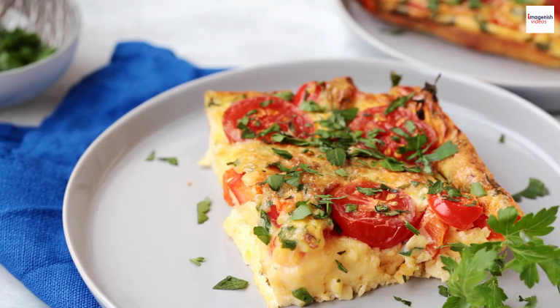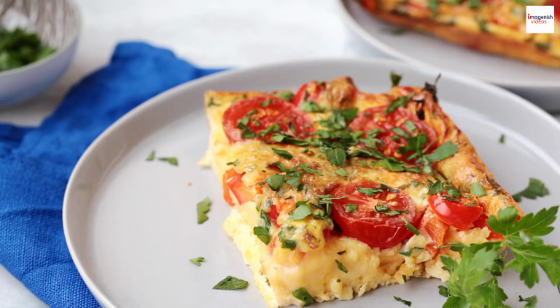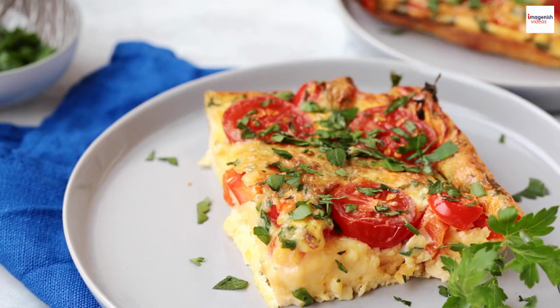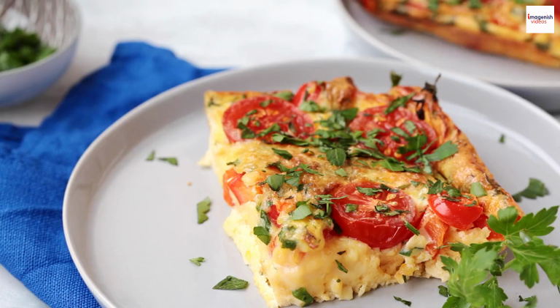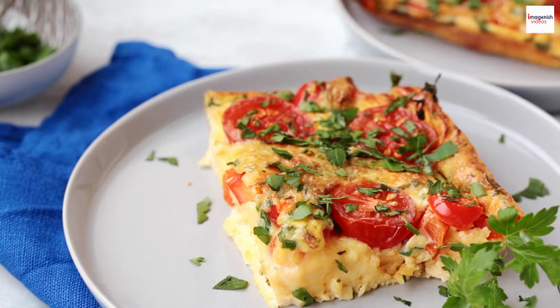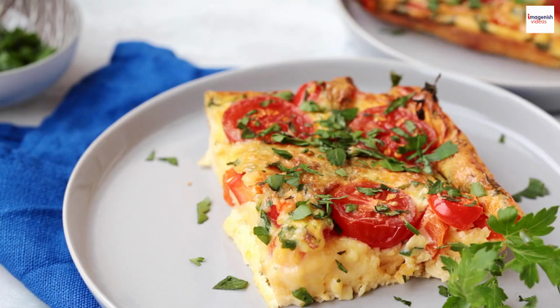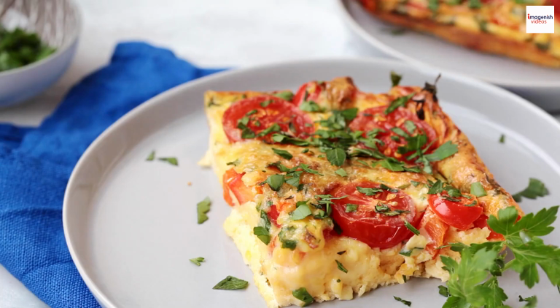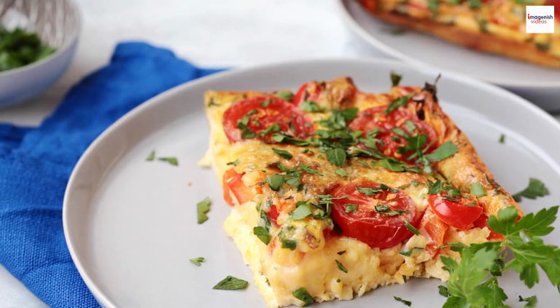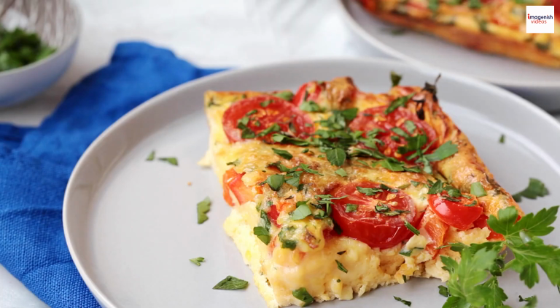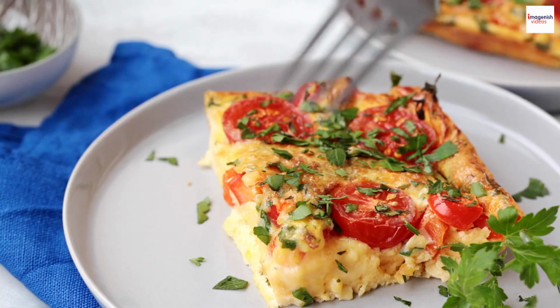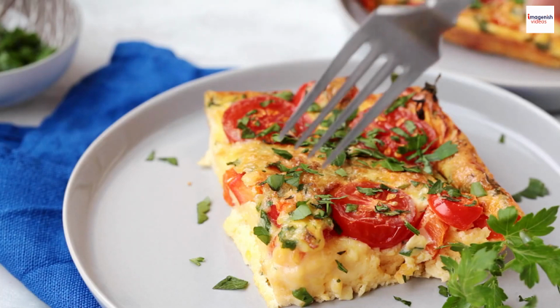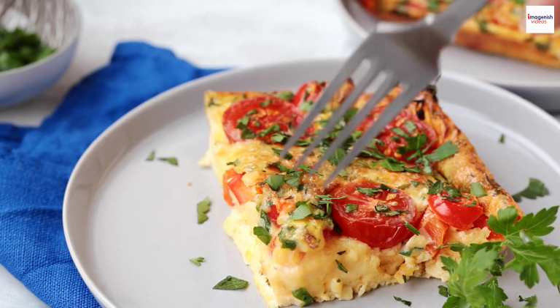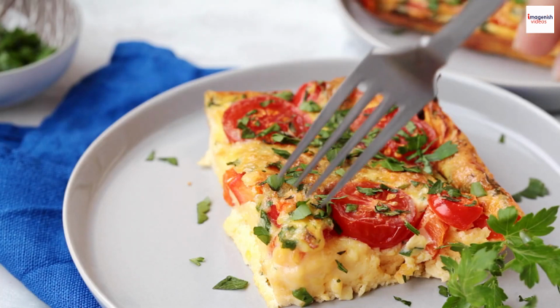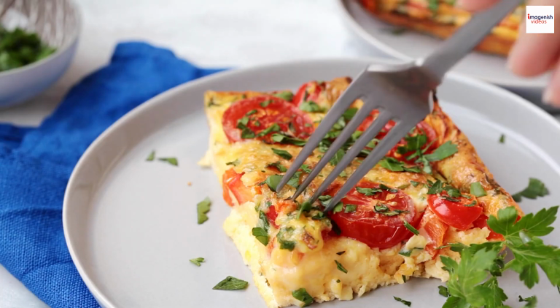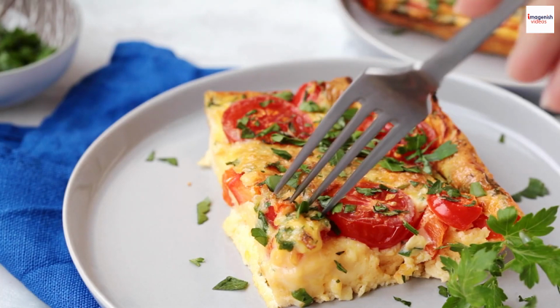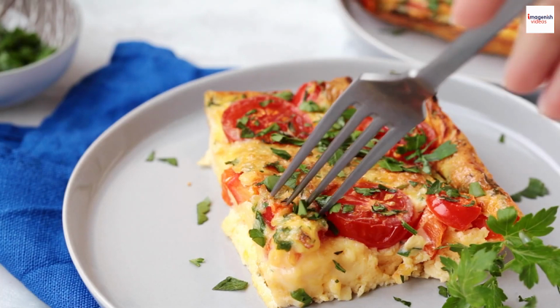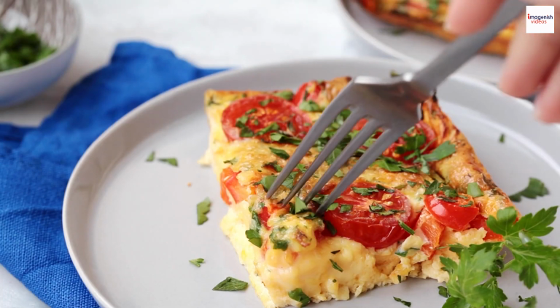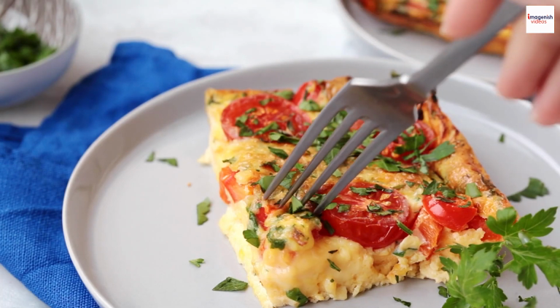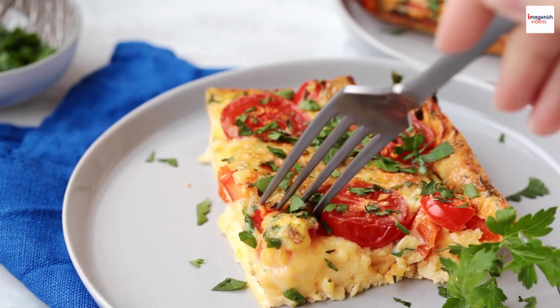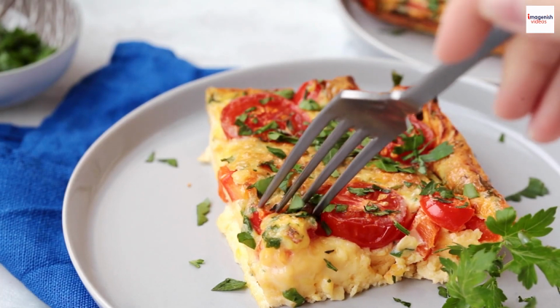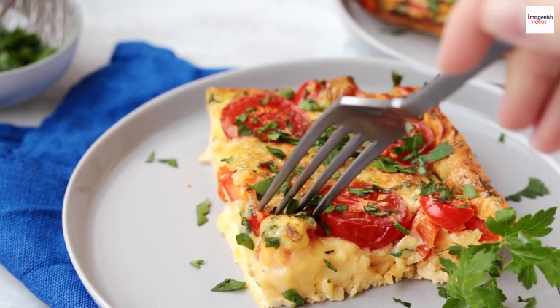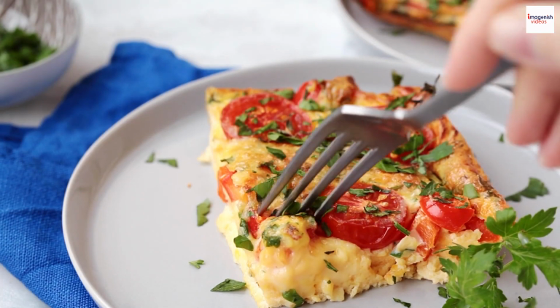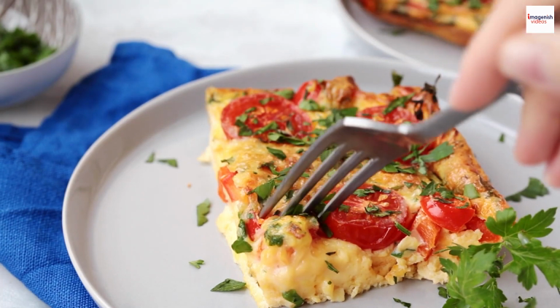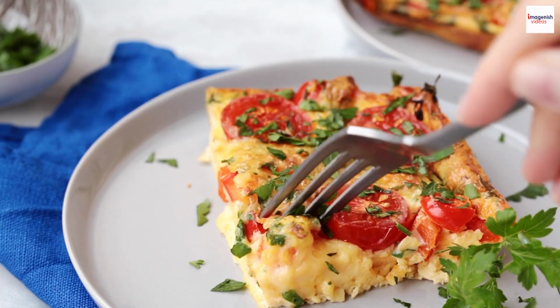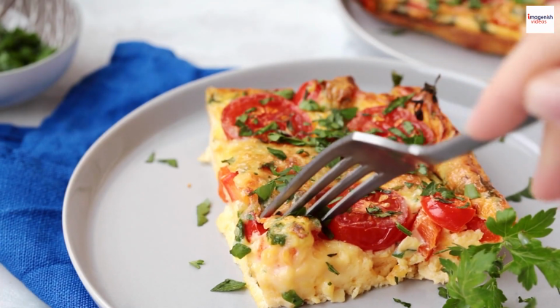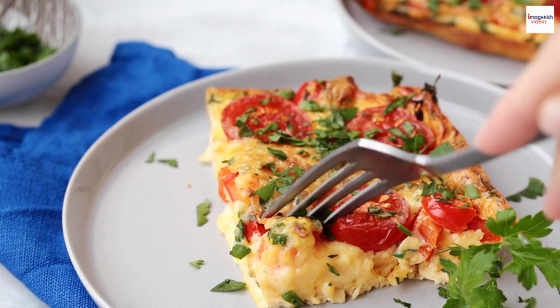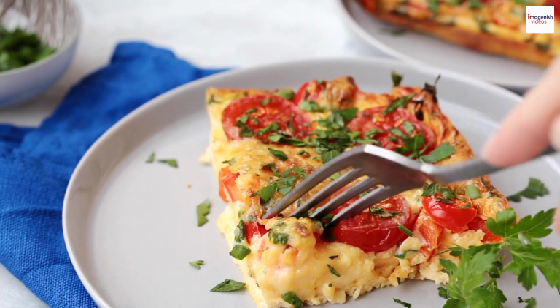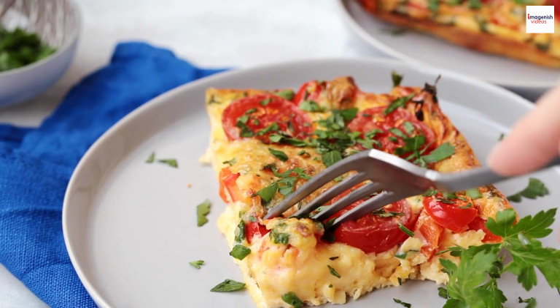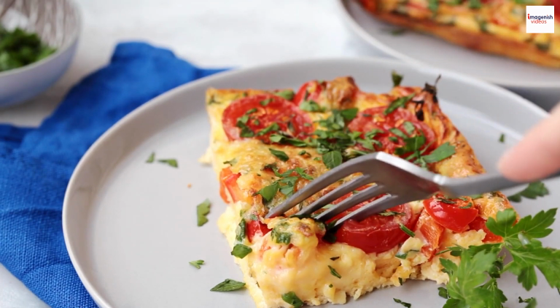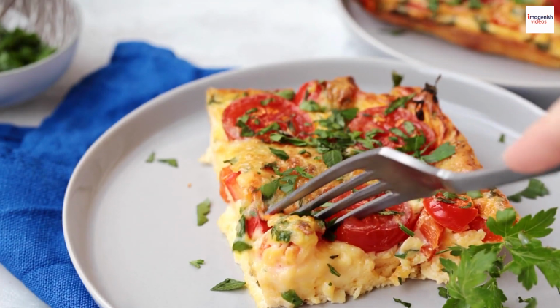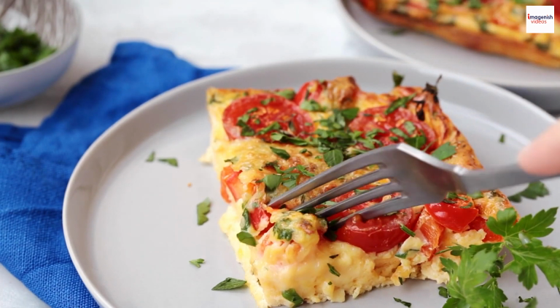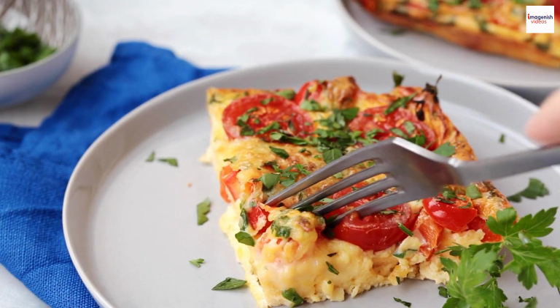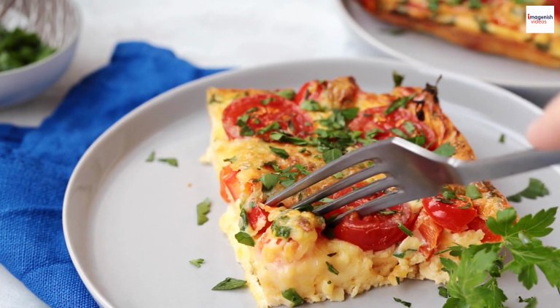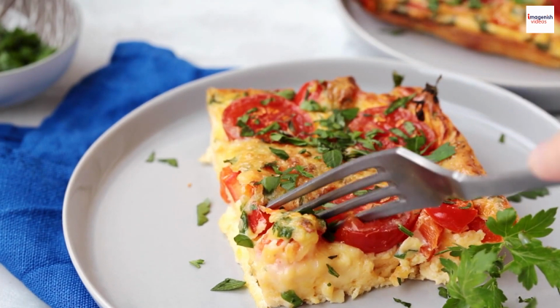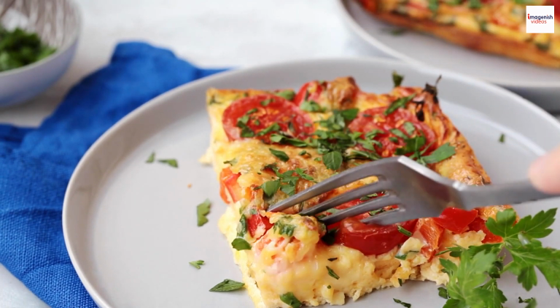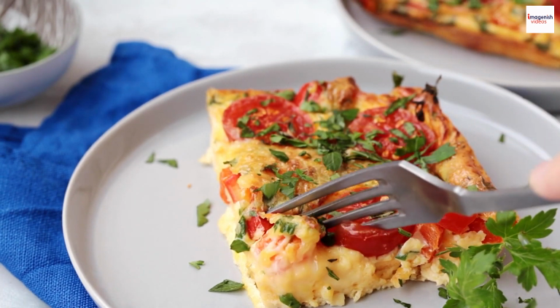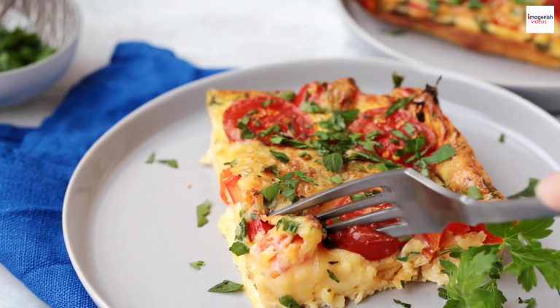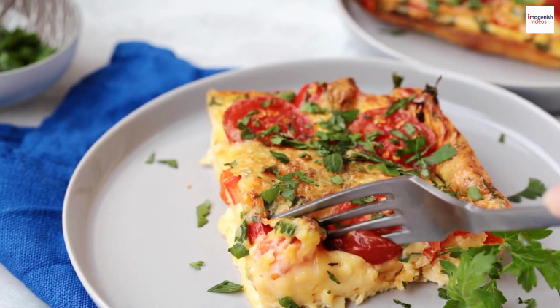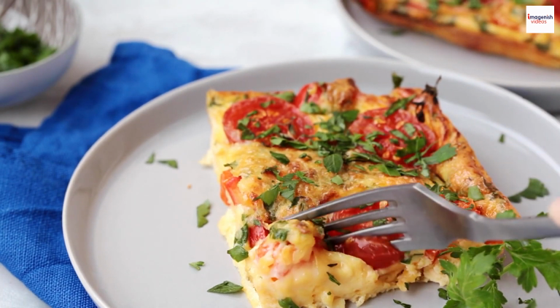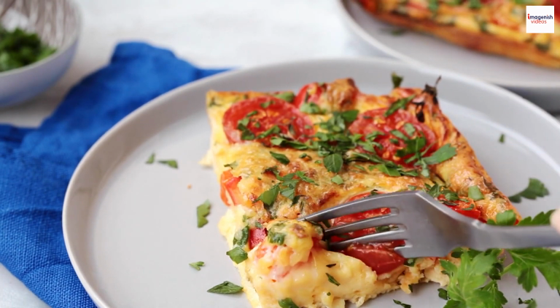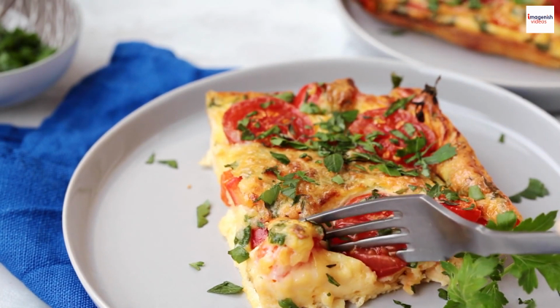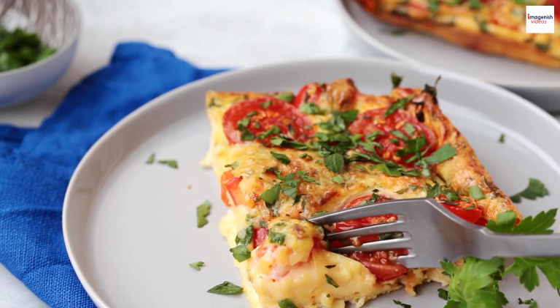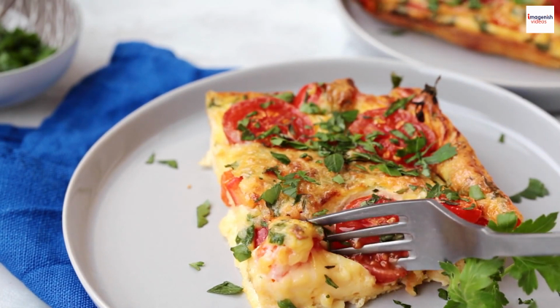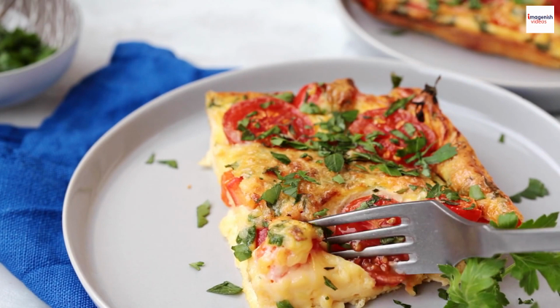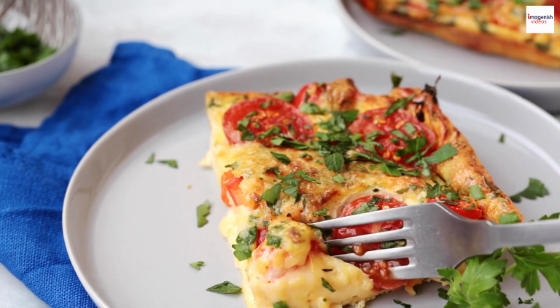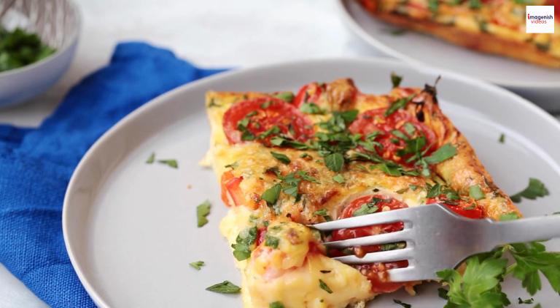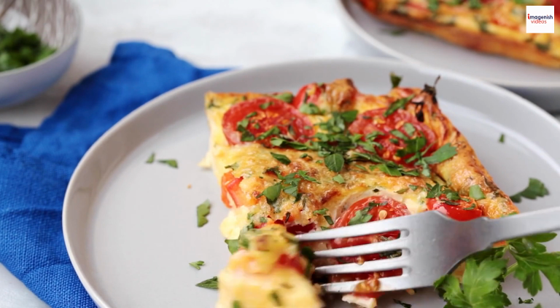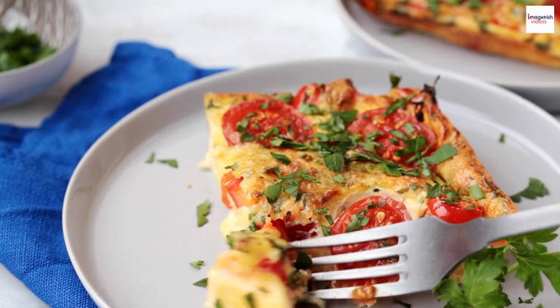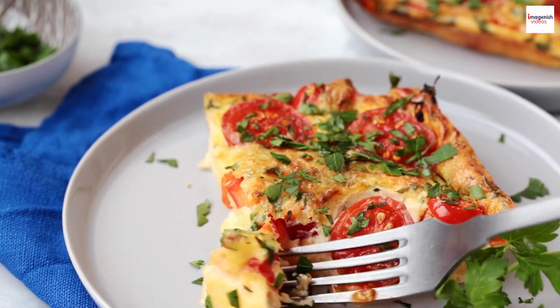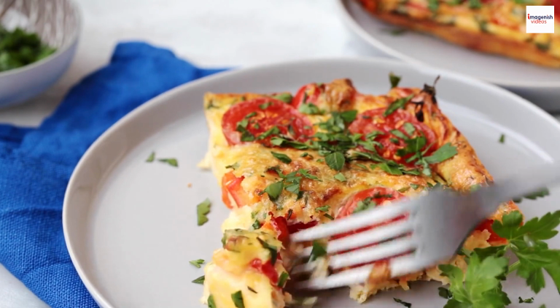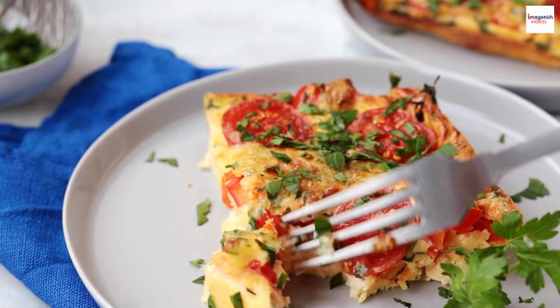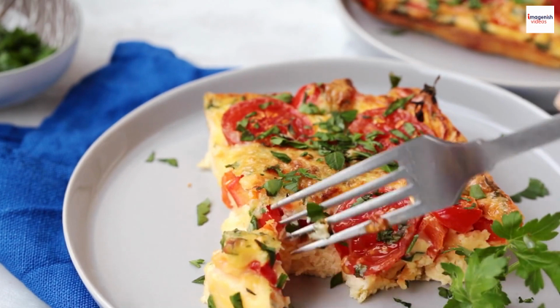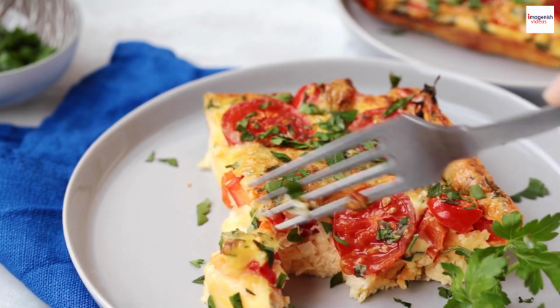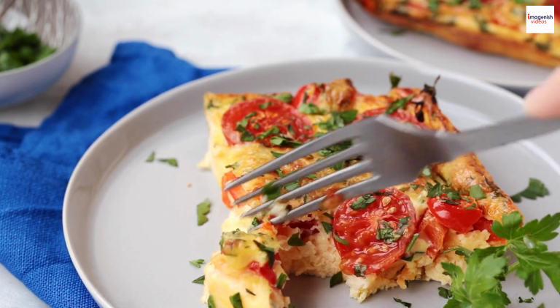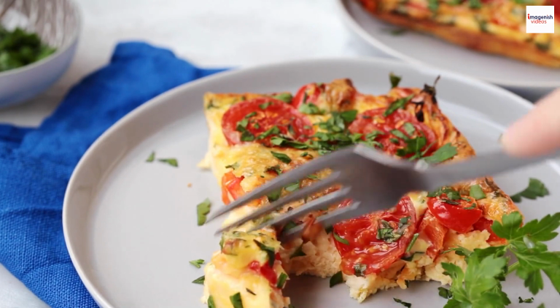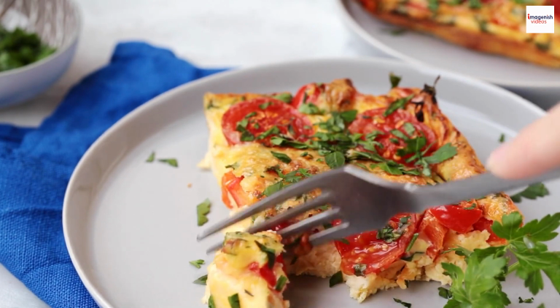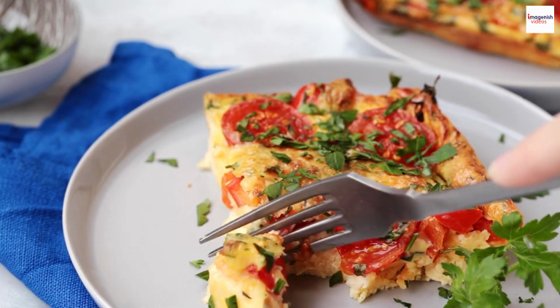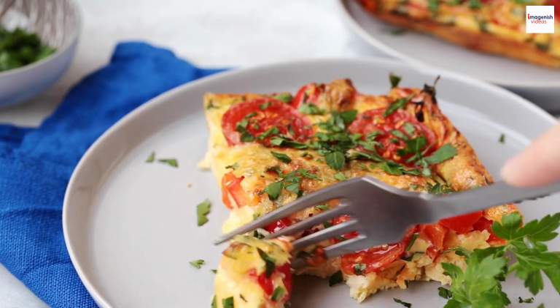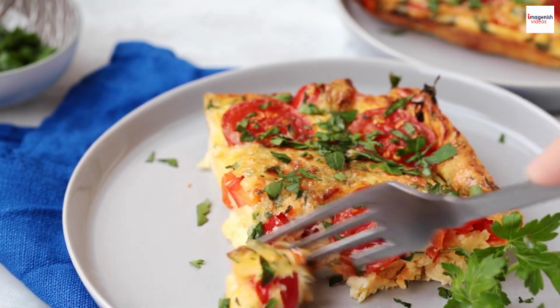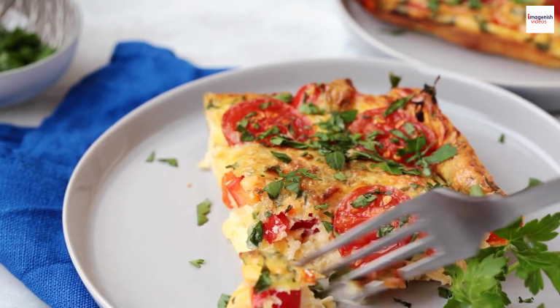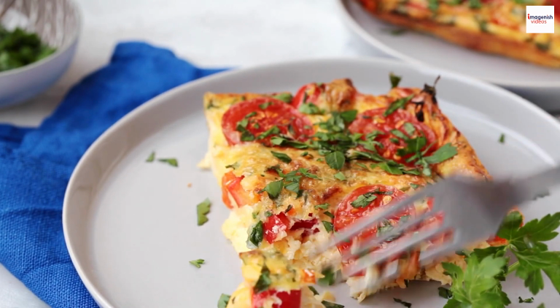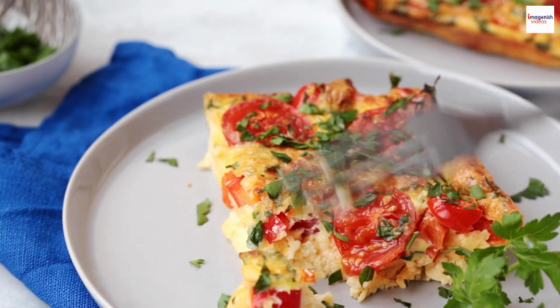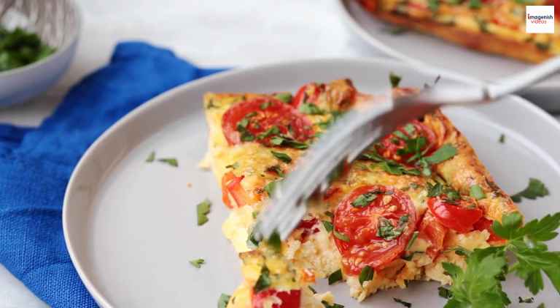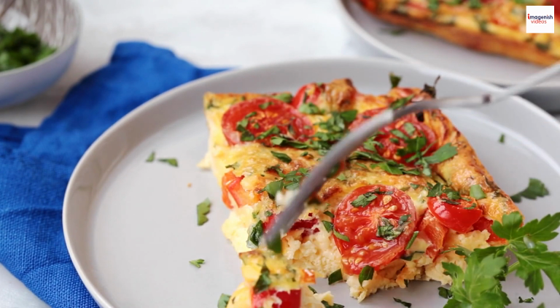Hey, food enthusiasts! Welcome back to our channel, where we explore the intriguing and lesser-known facts about your favorite dishes.